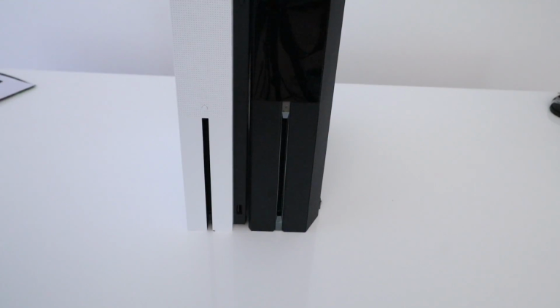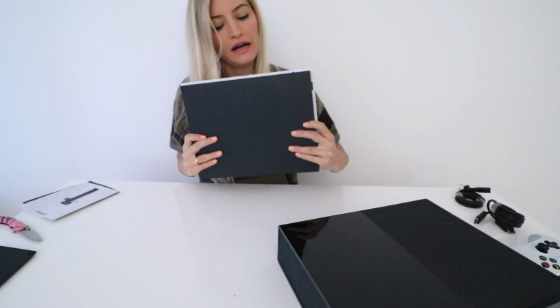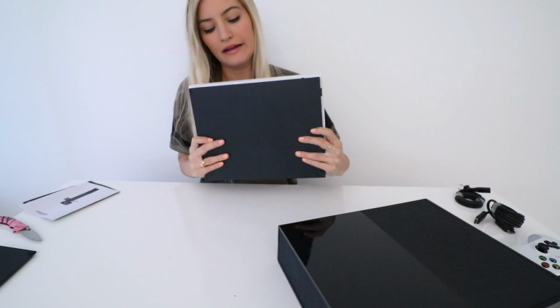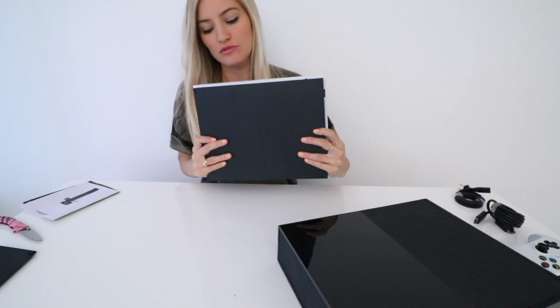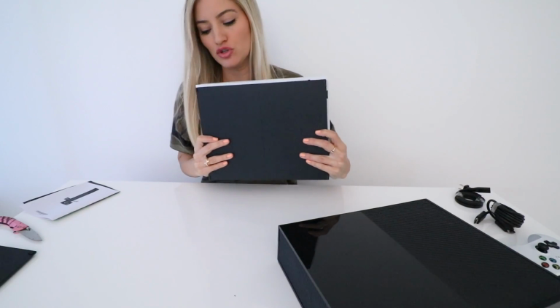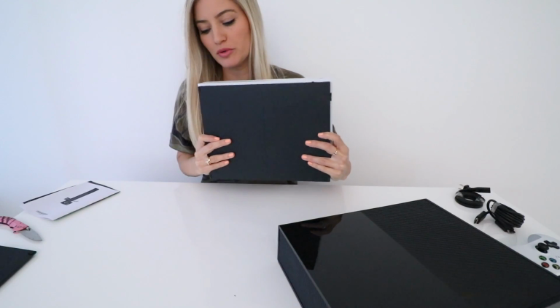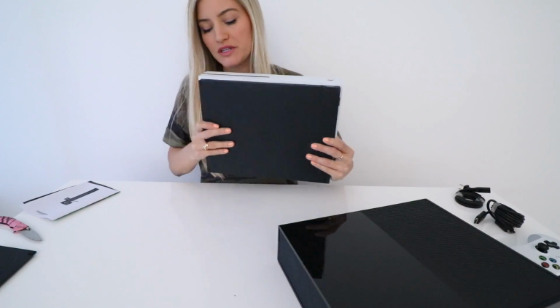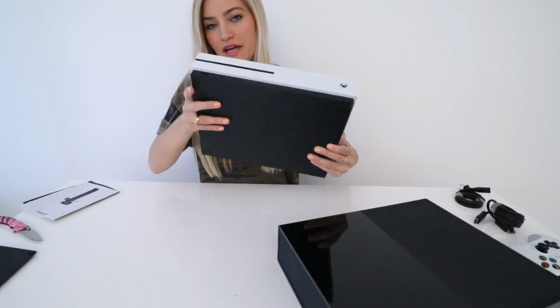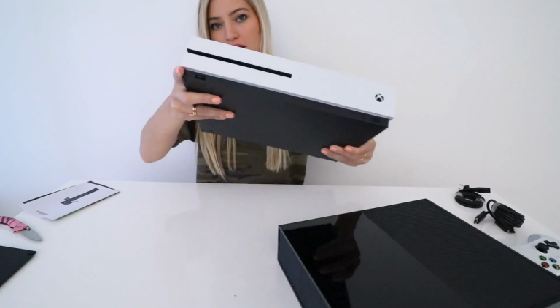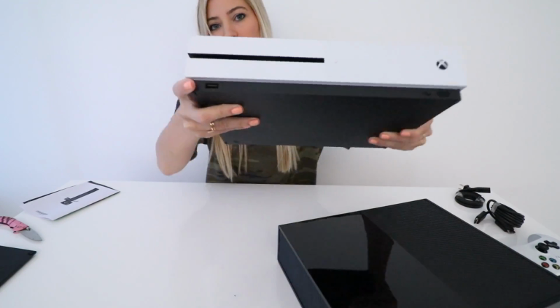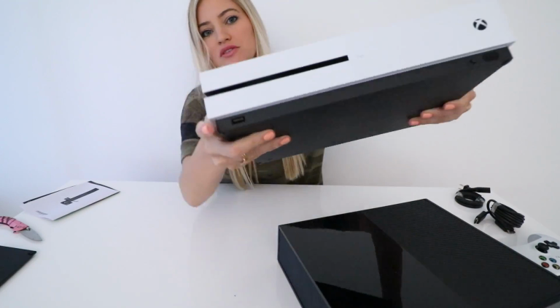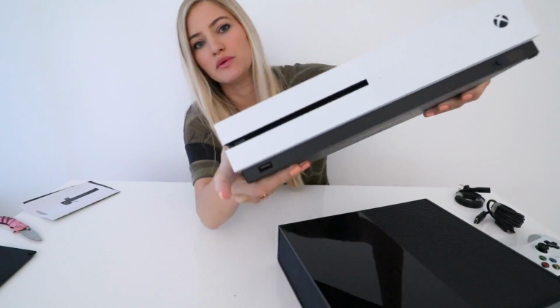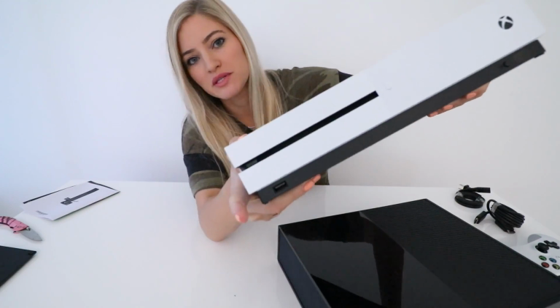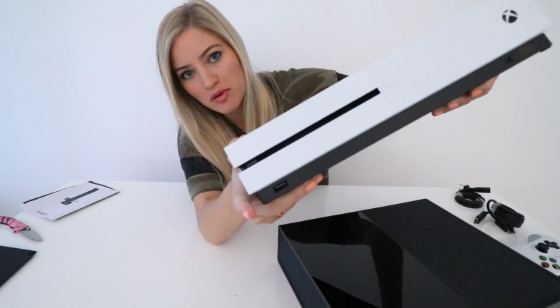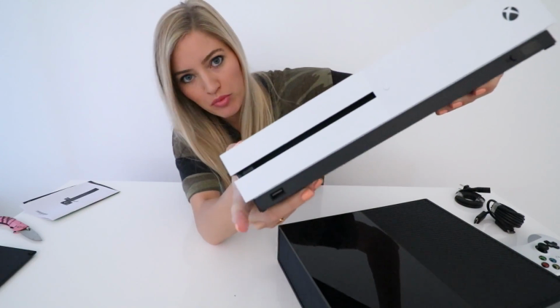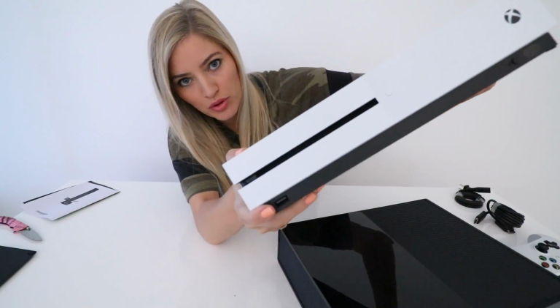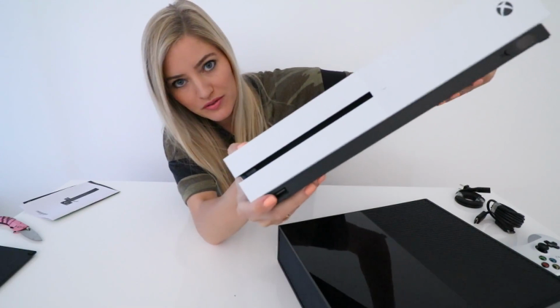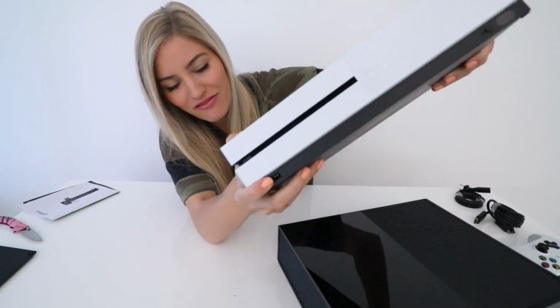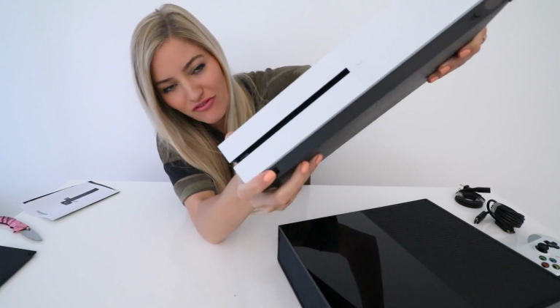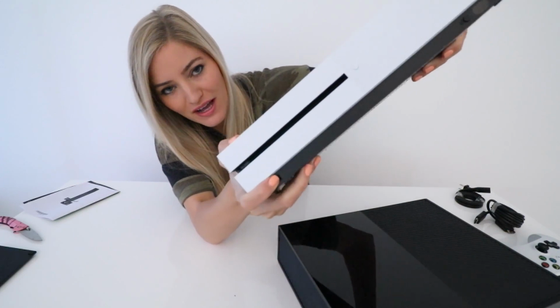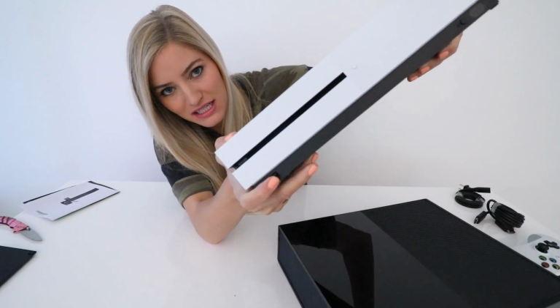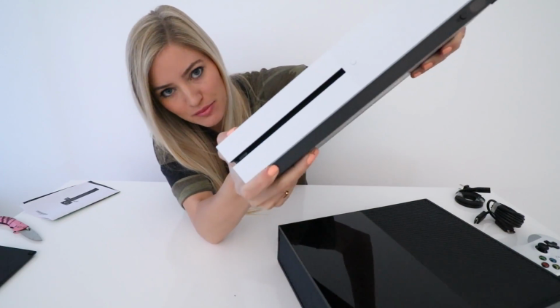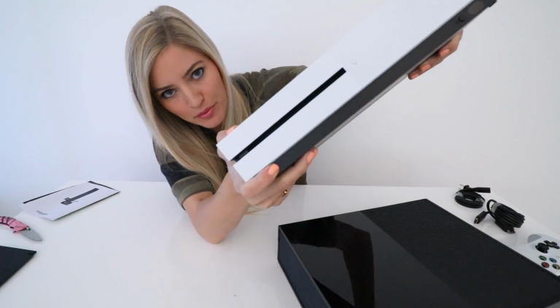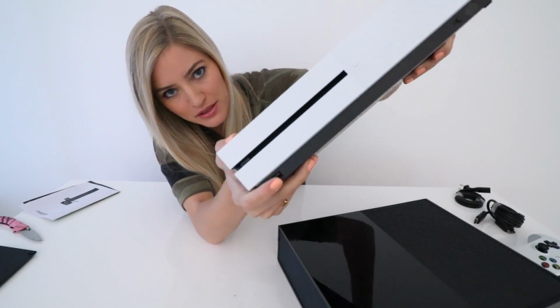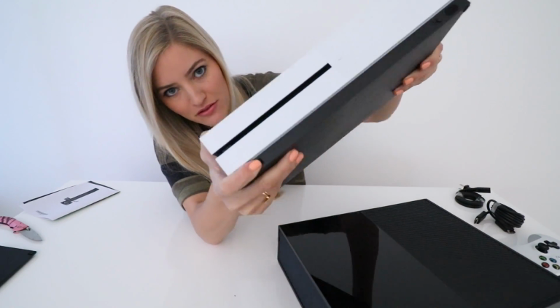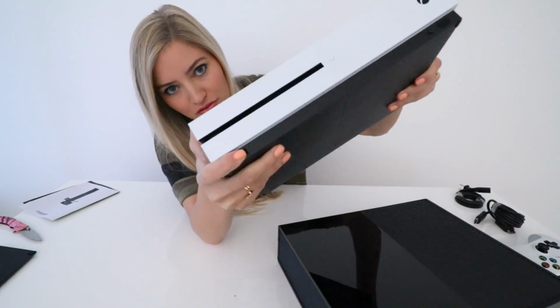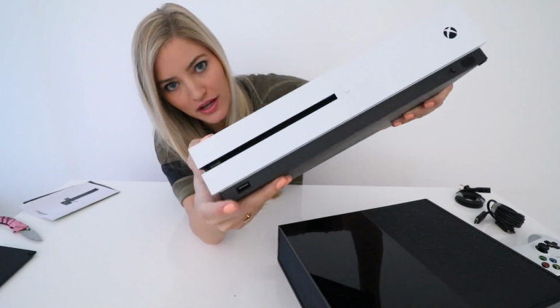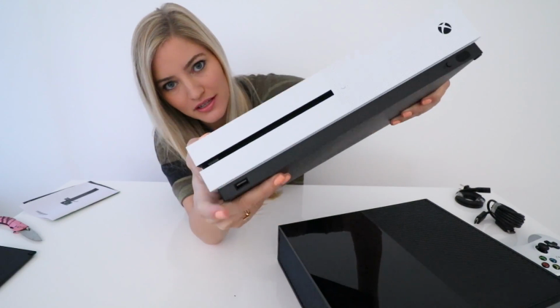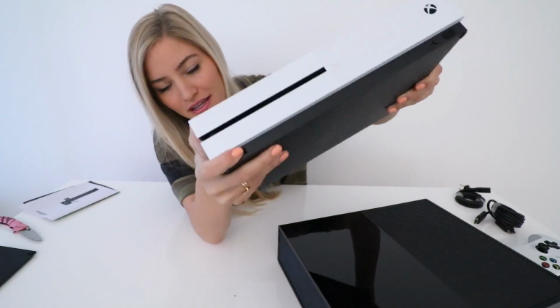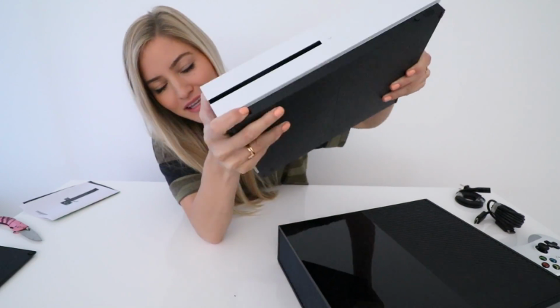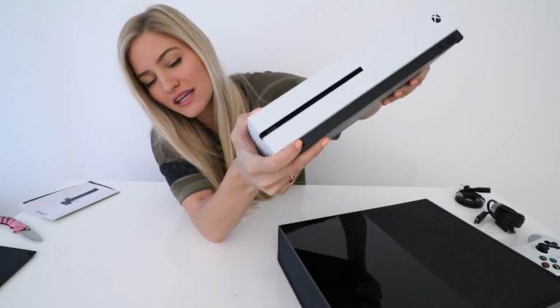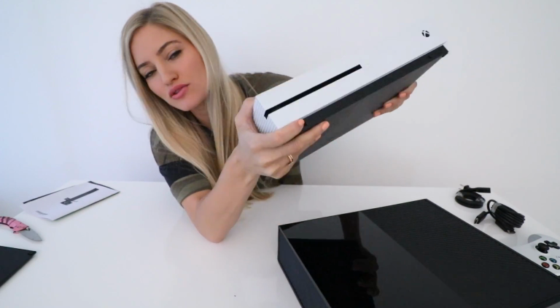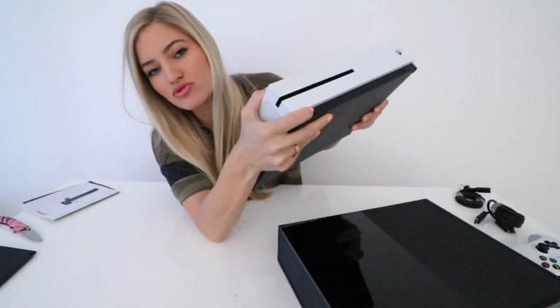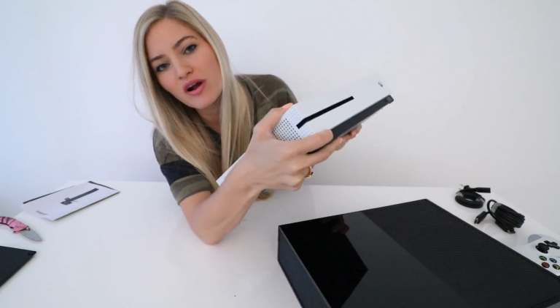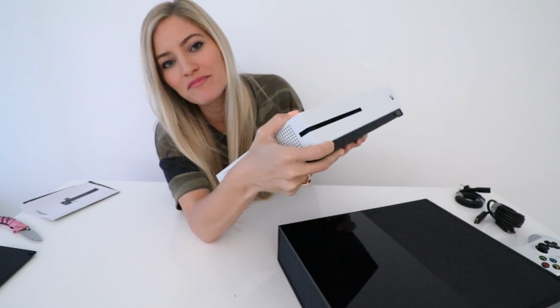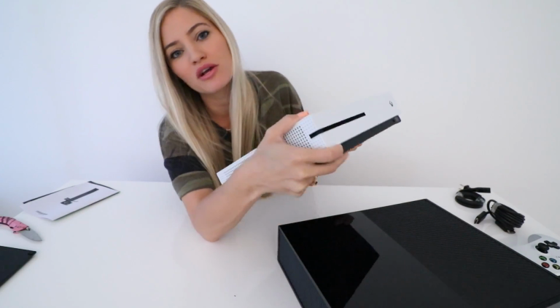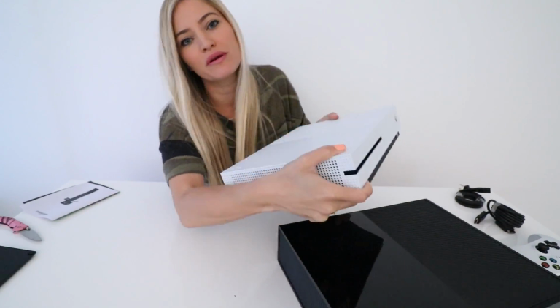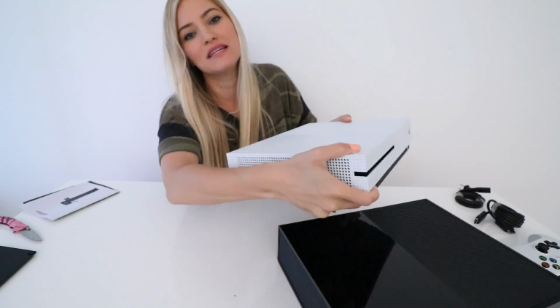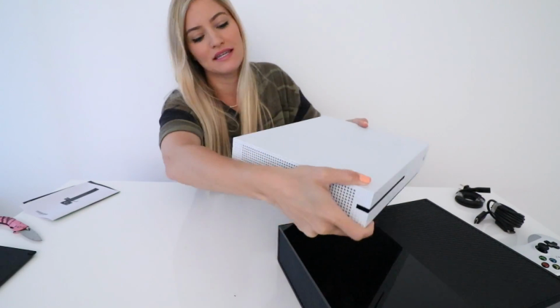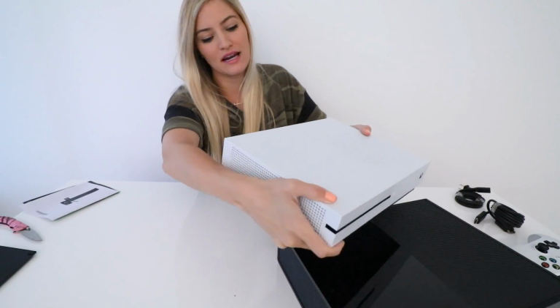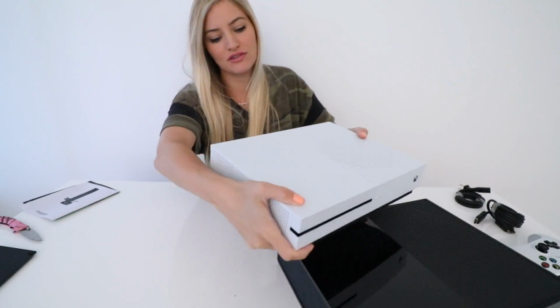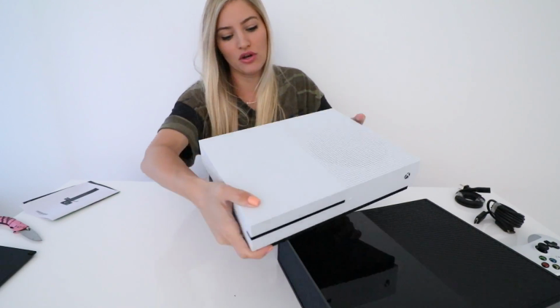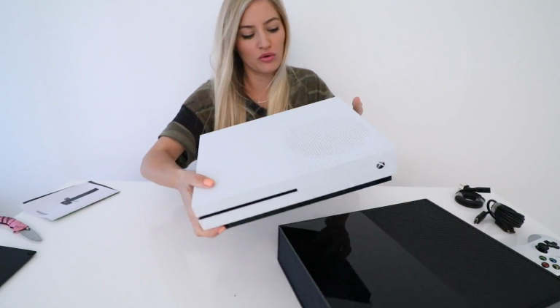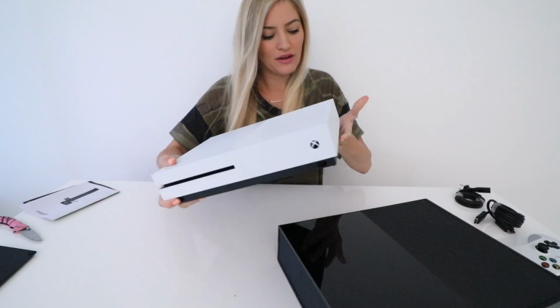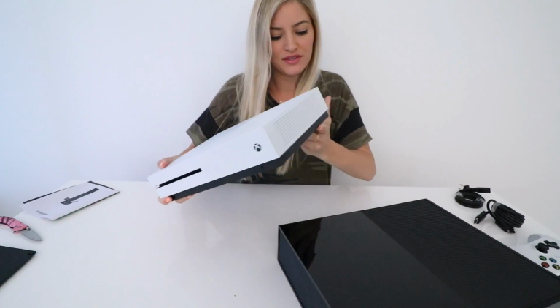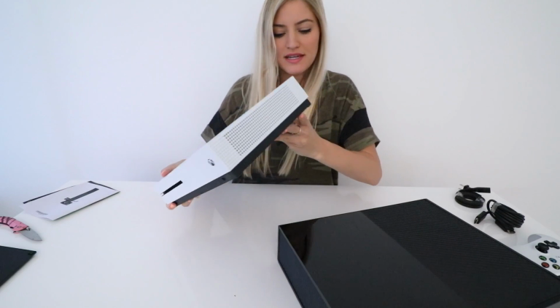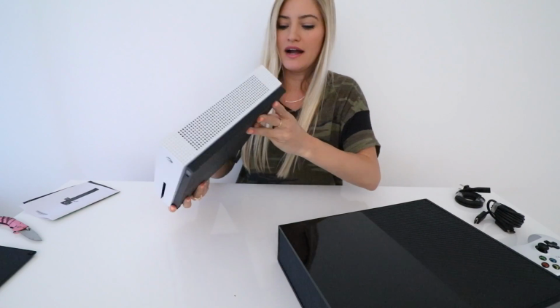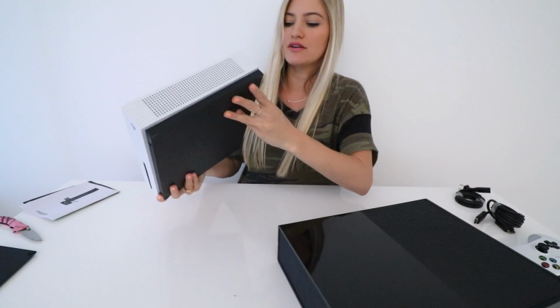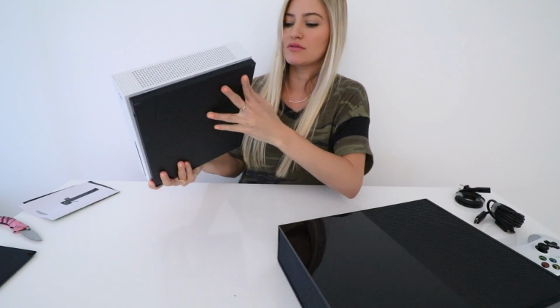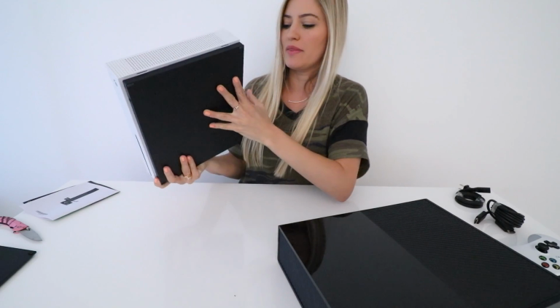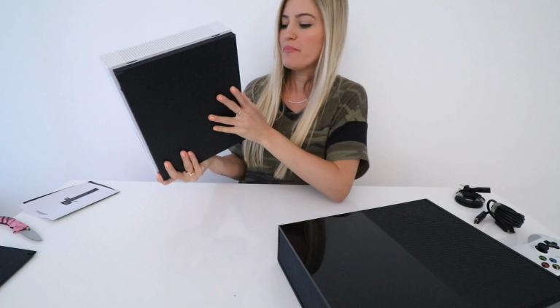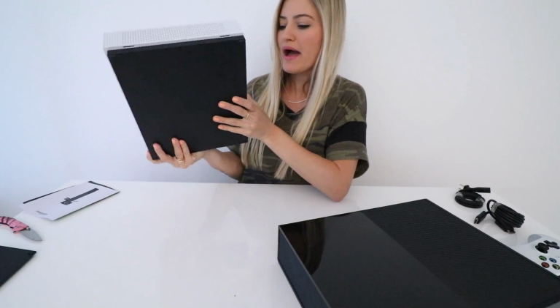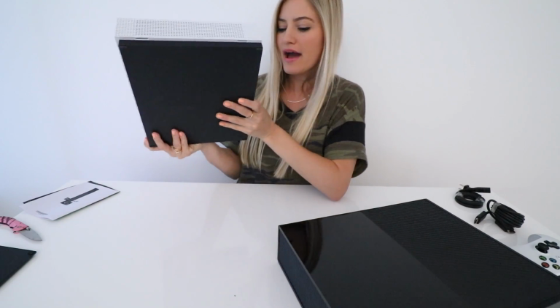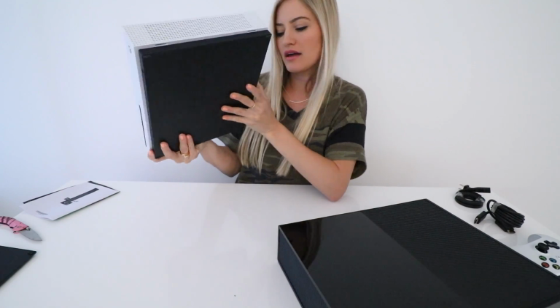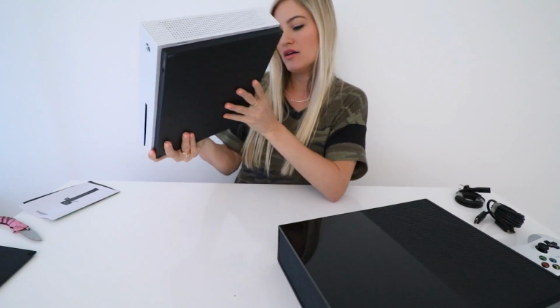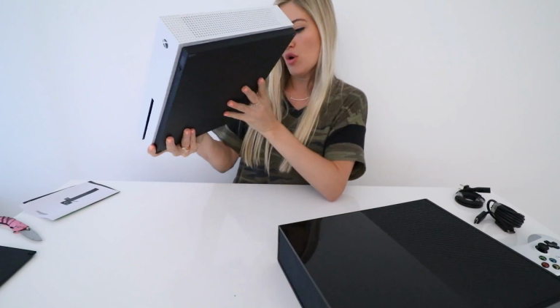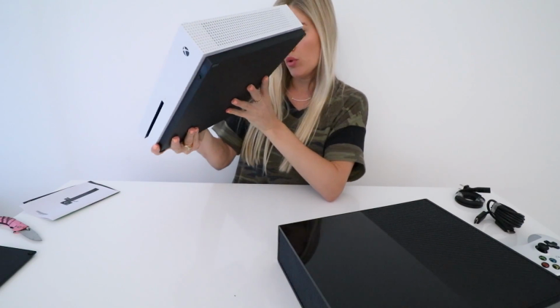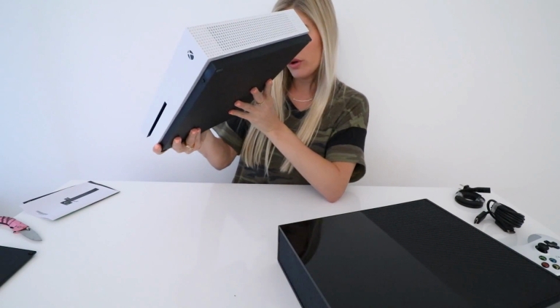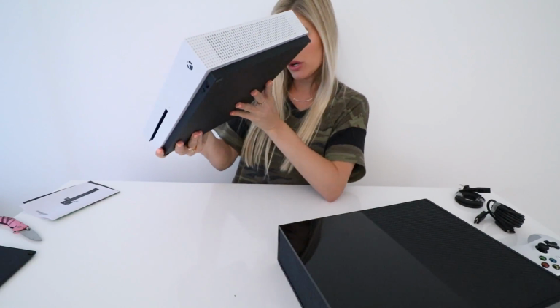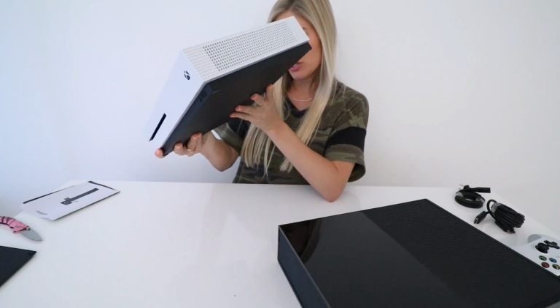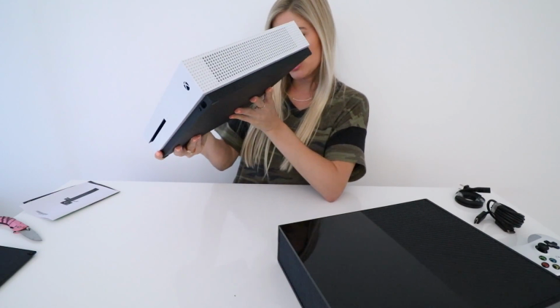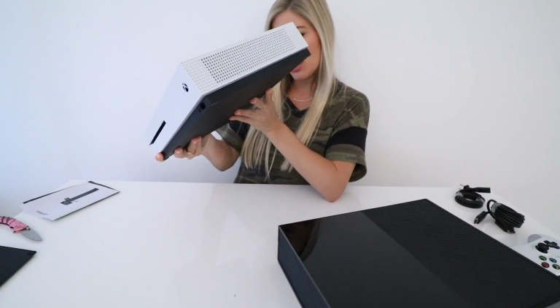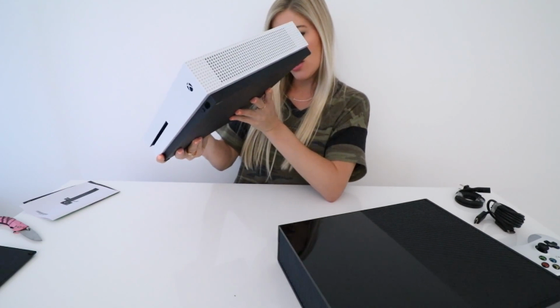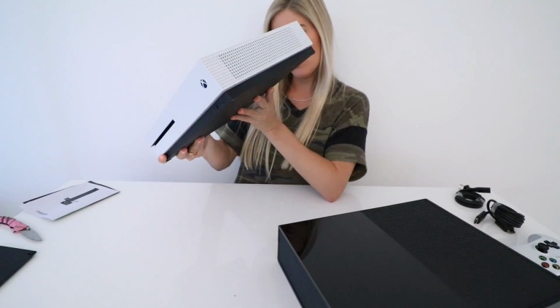I am super excited about this USB port — they finally put one in the front. It used to drive me crazy; I'd have to go around the side or around the back. We're good to go.